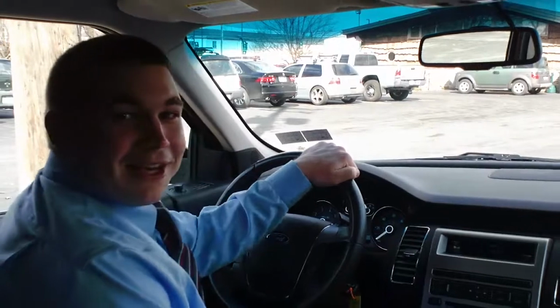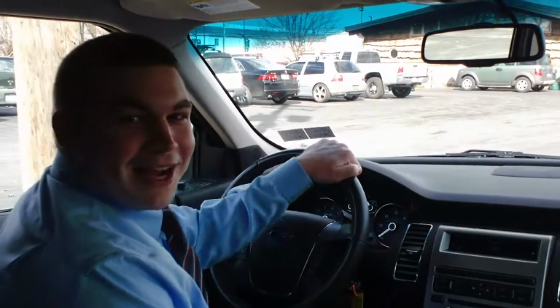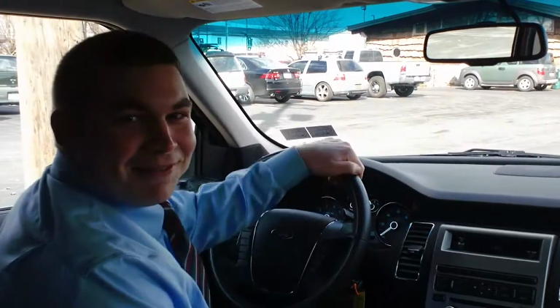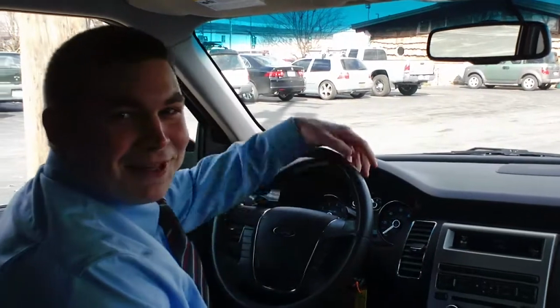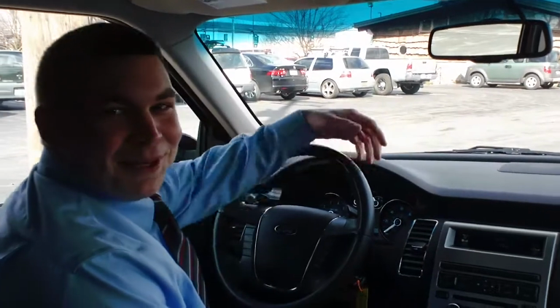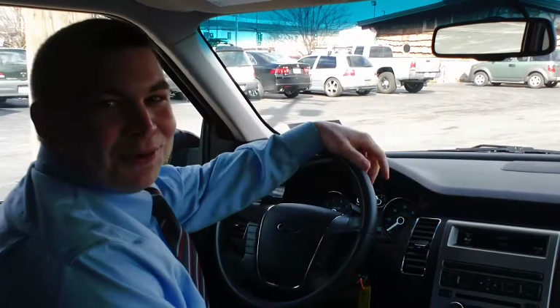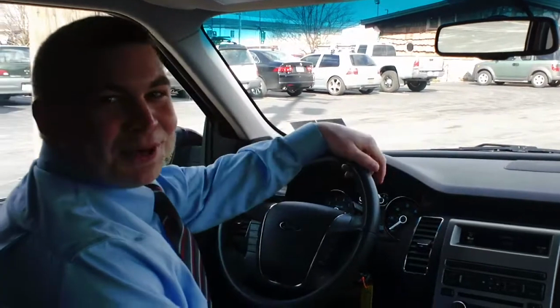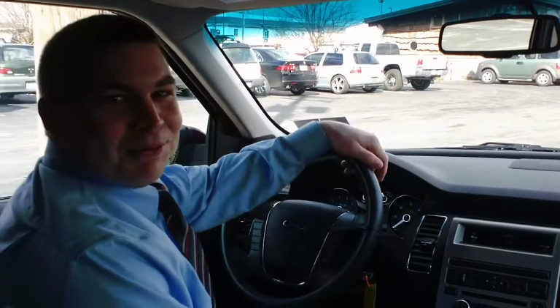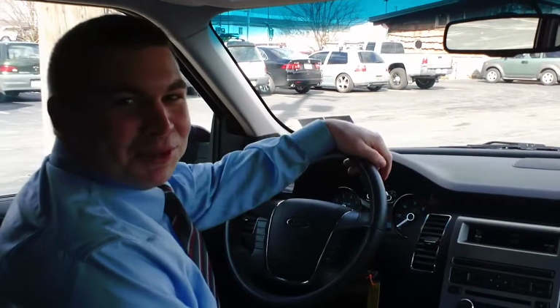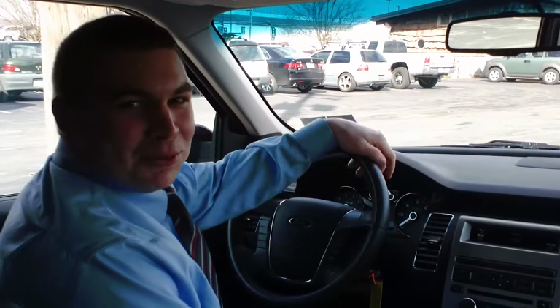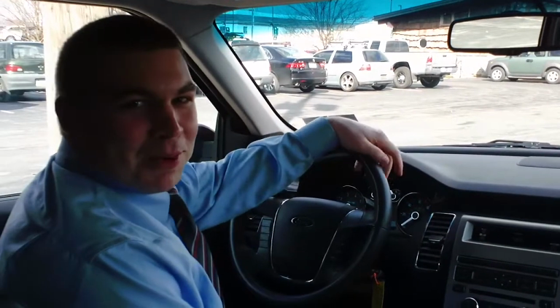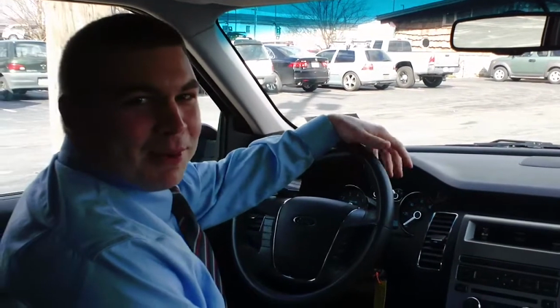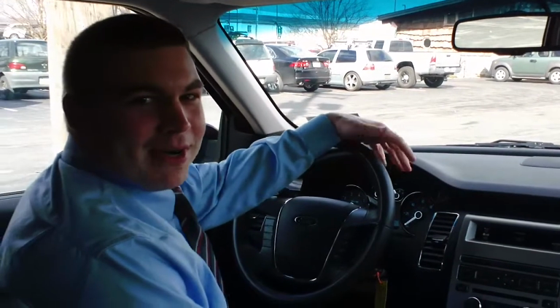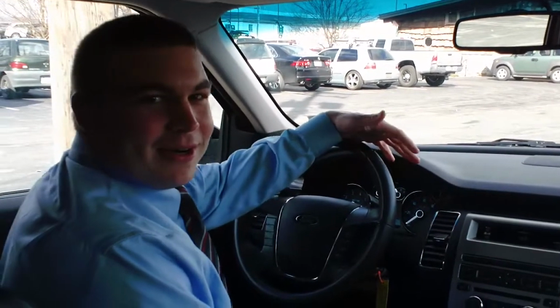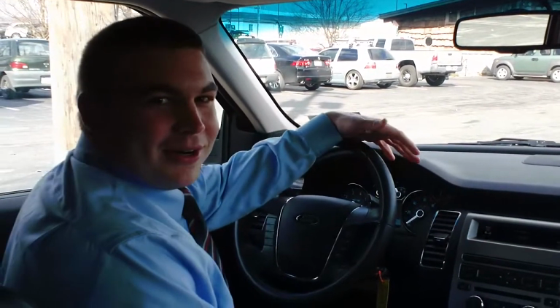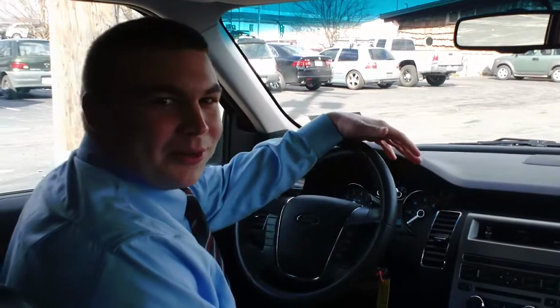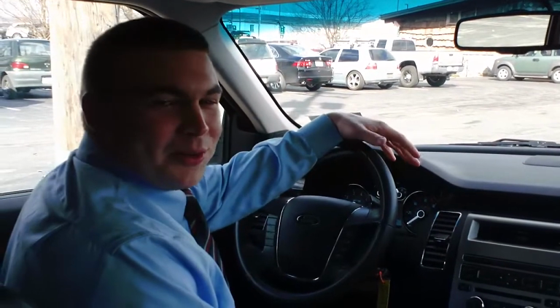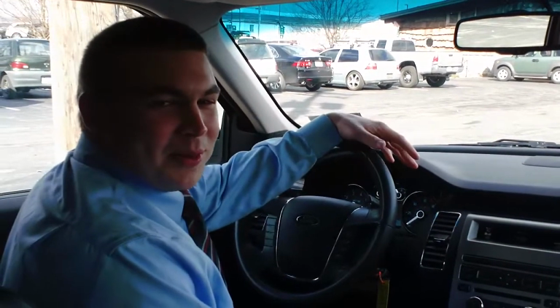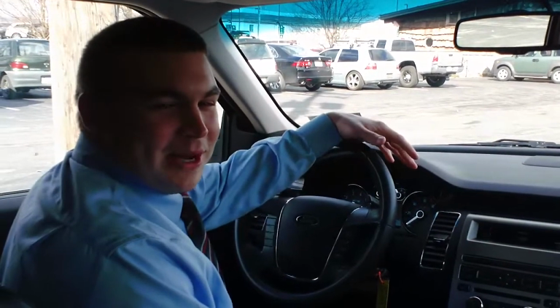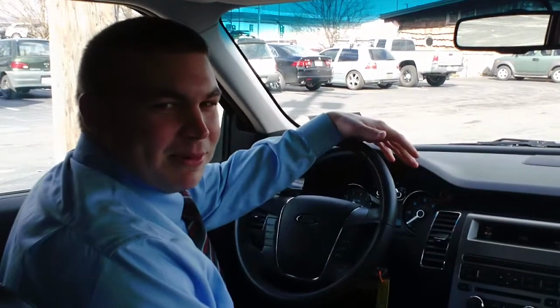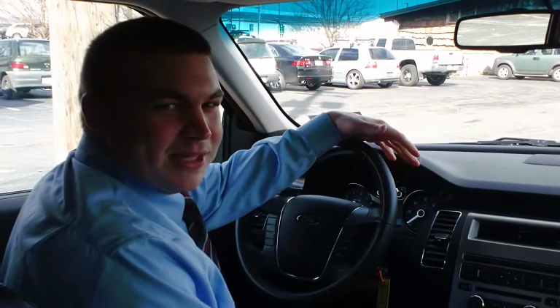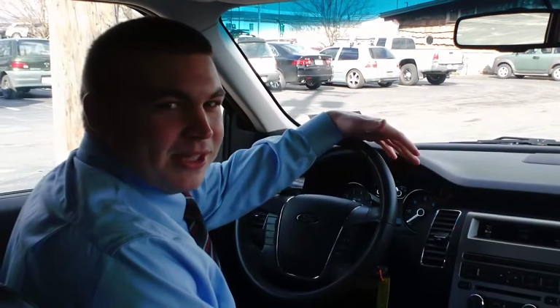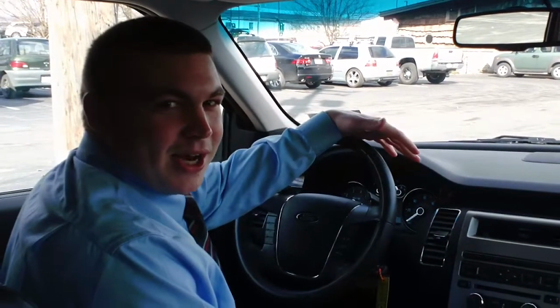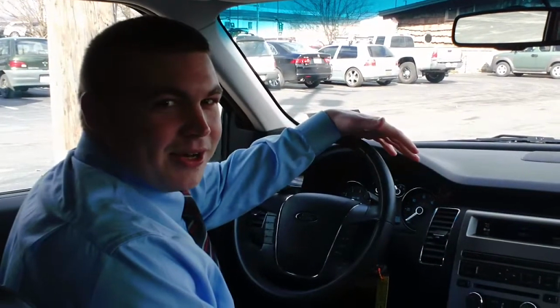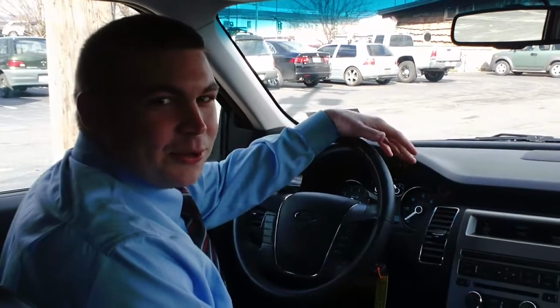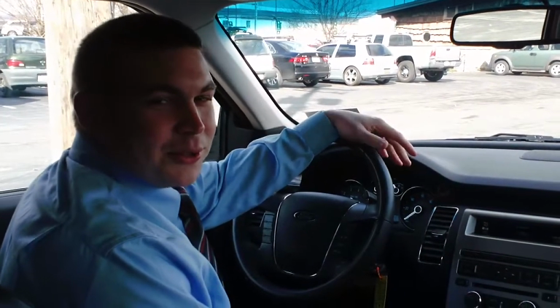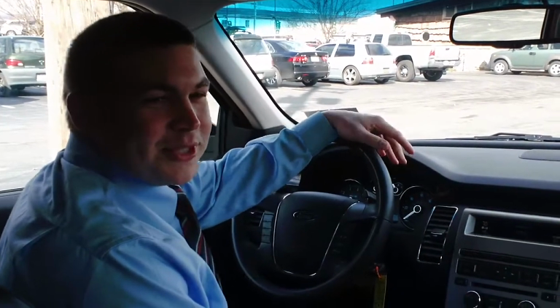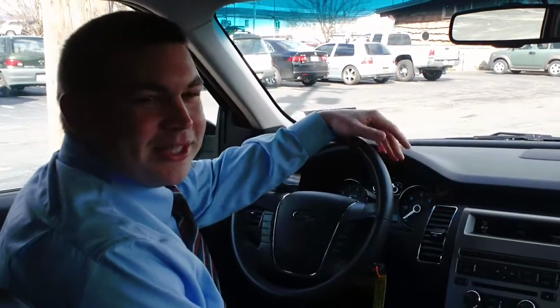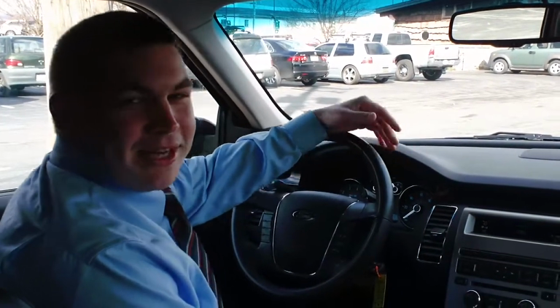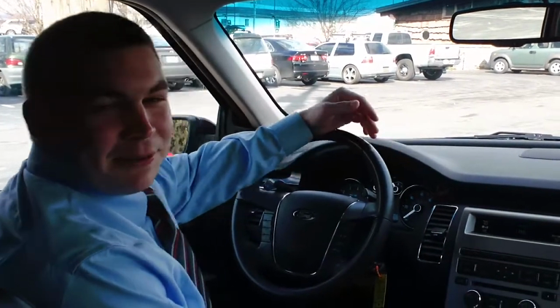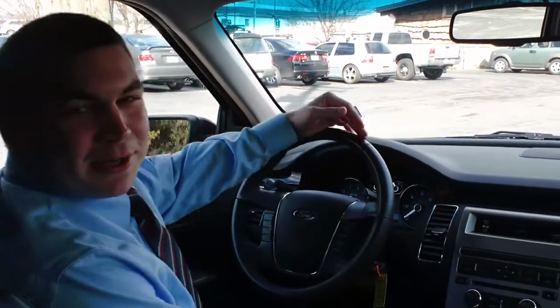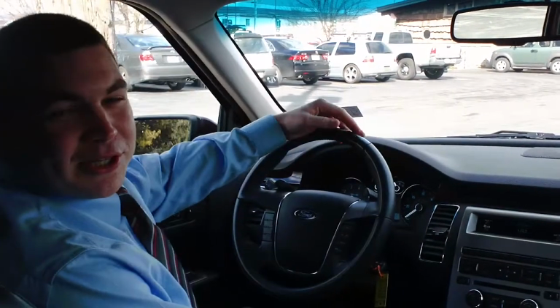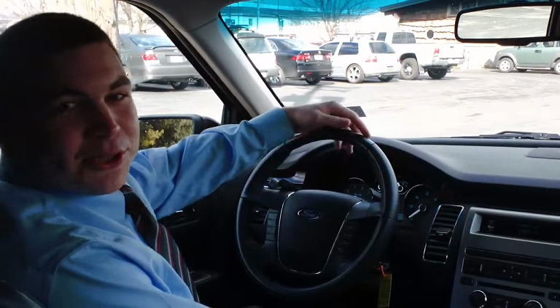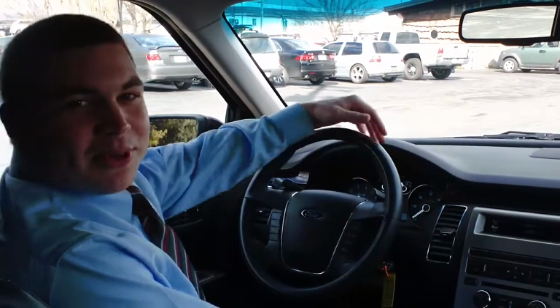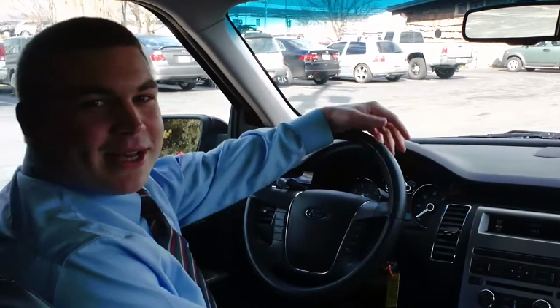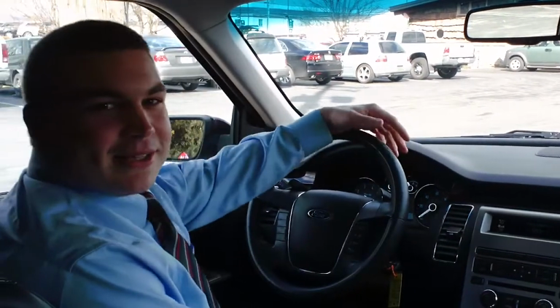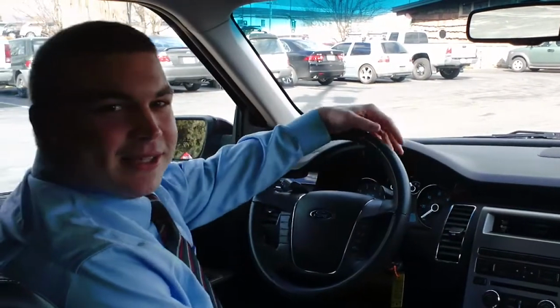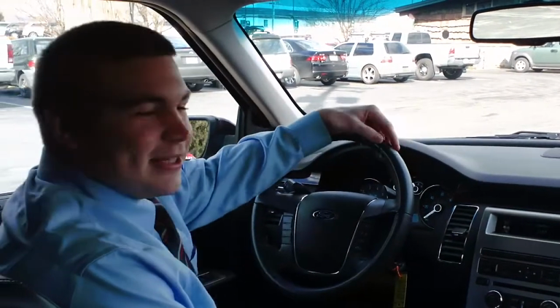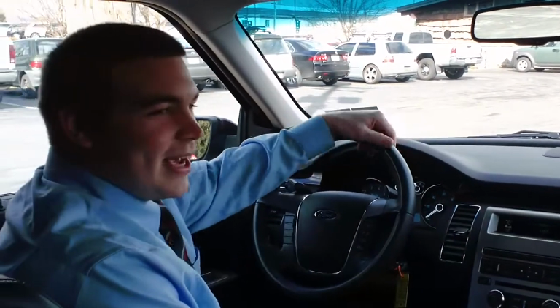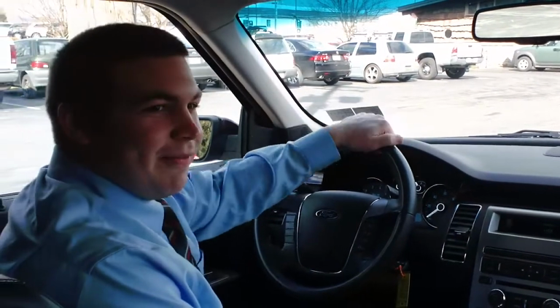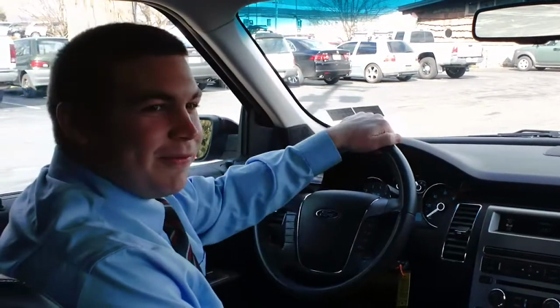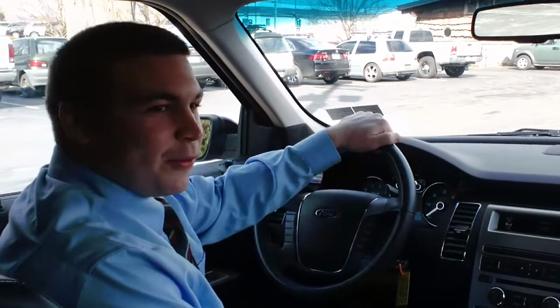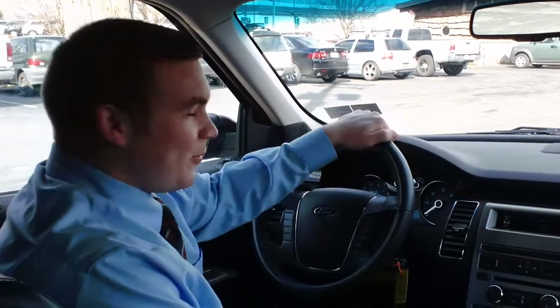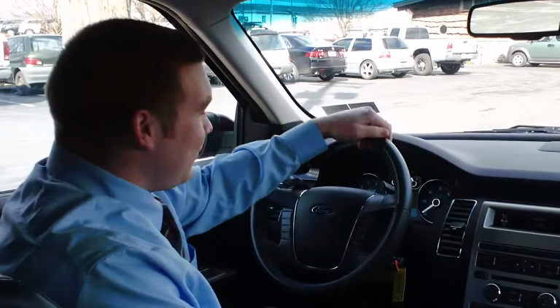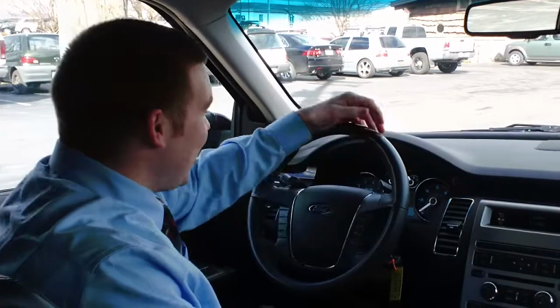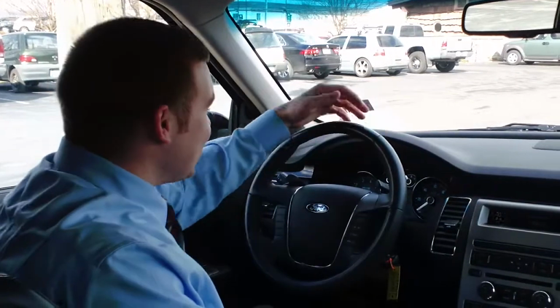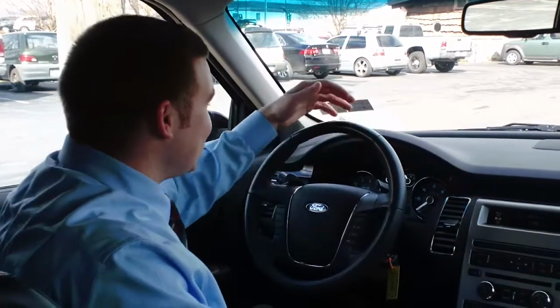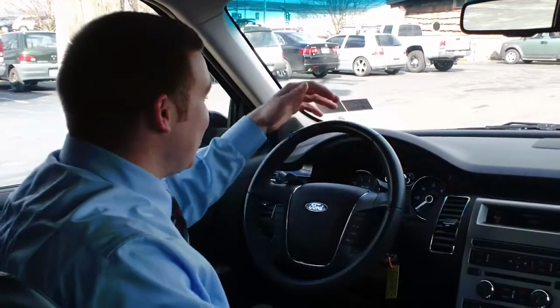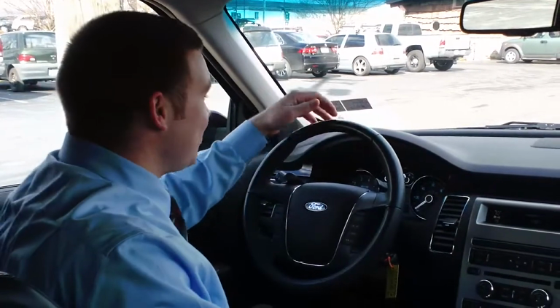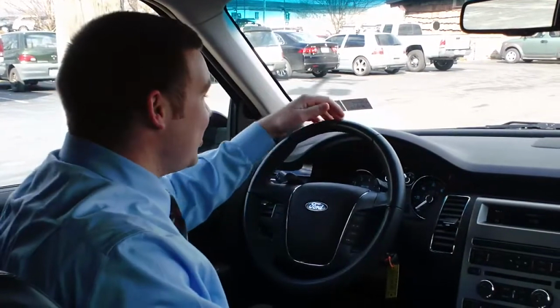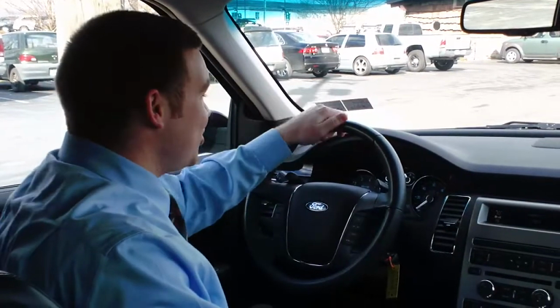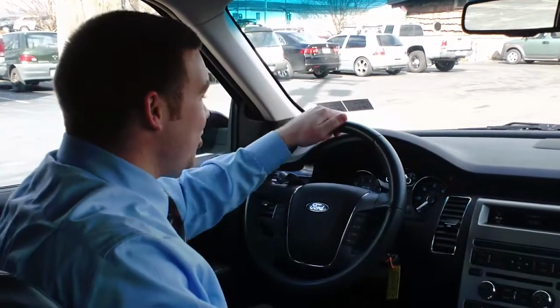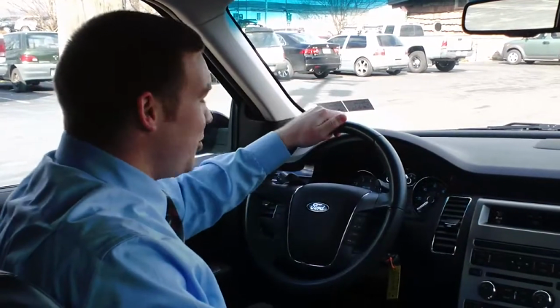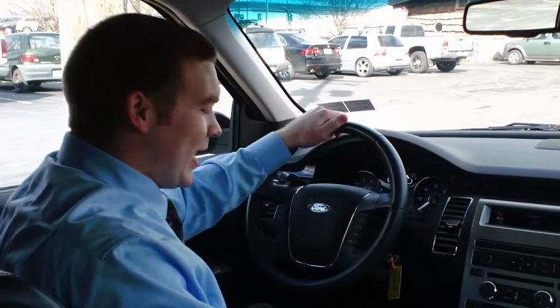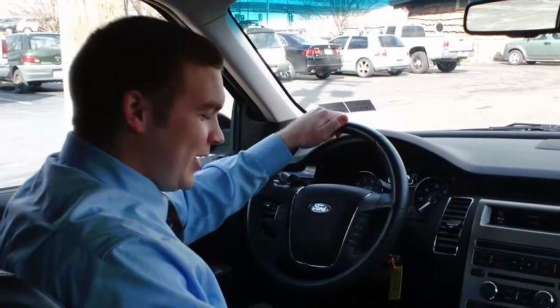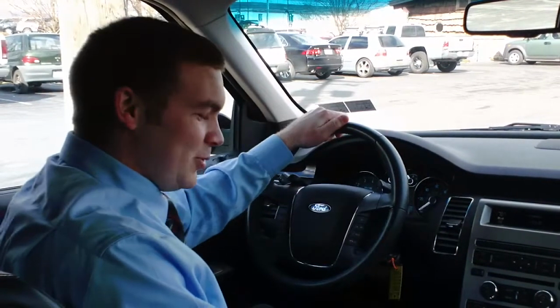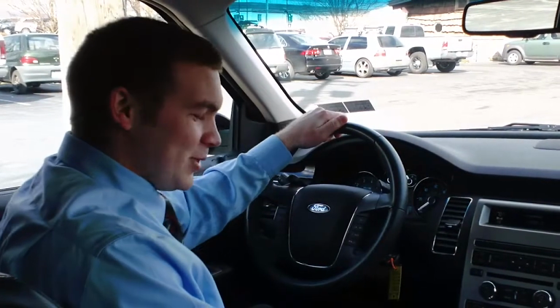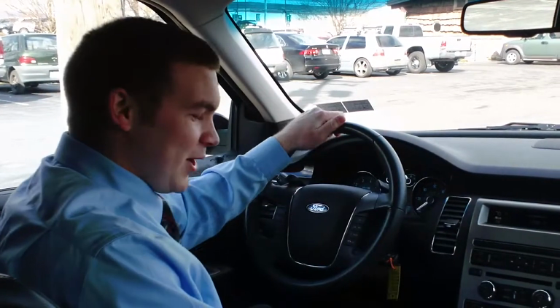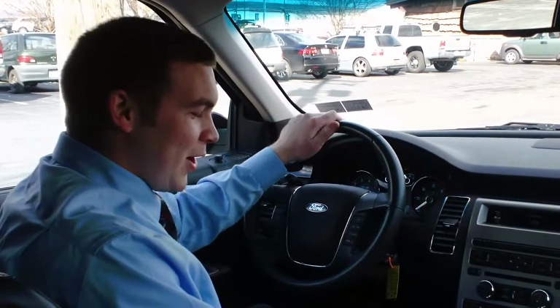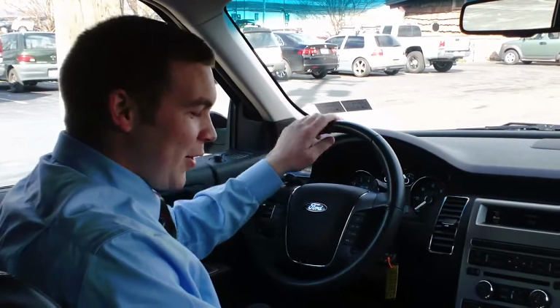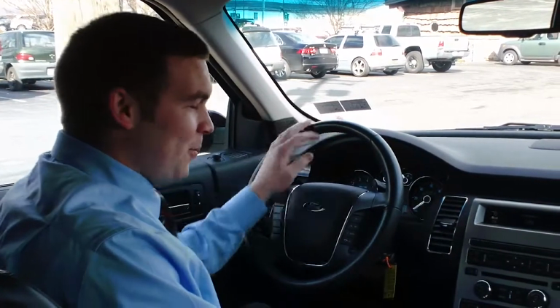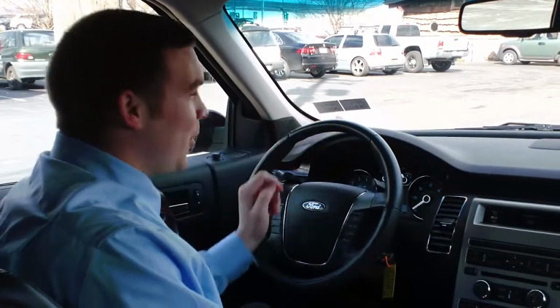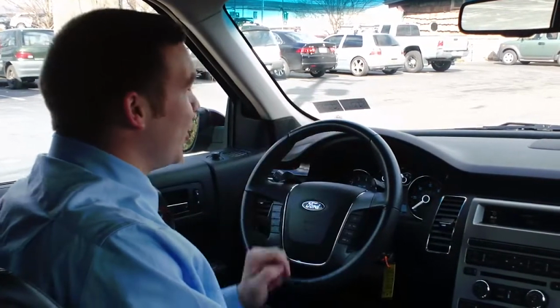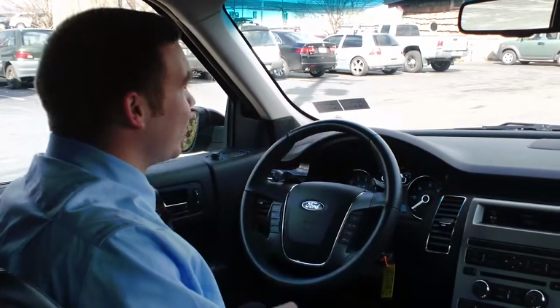Good afternoon. Welcome to Twin Pine Auto Group. My name is John Horst. Today we're in a 2010 Ford Flex and I'm going to show you how to use the Auto Park.